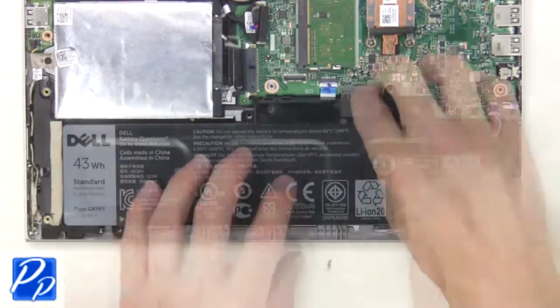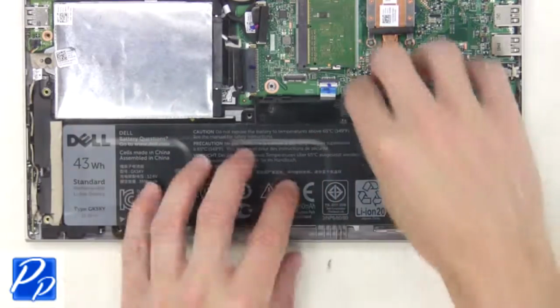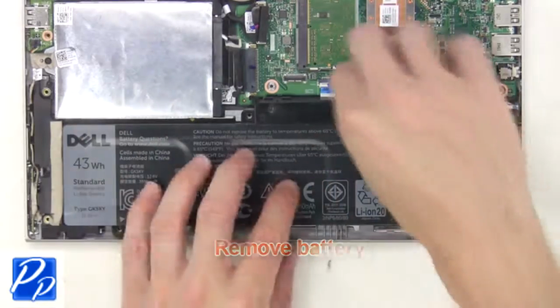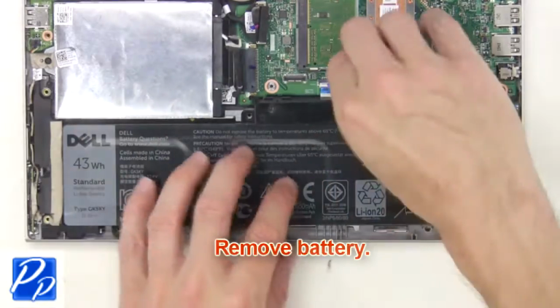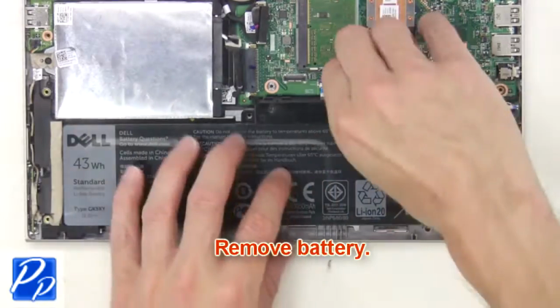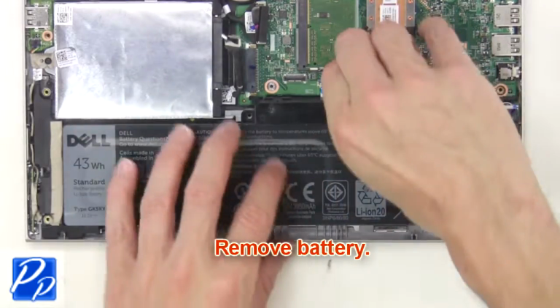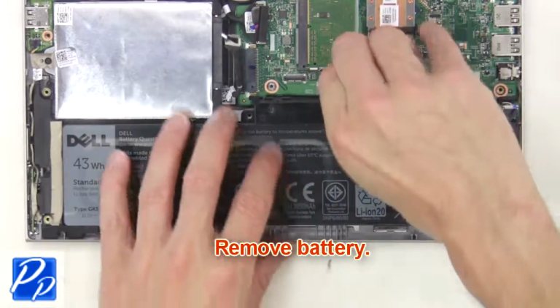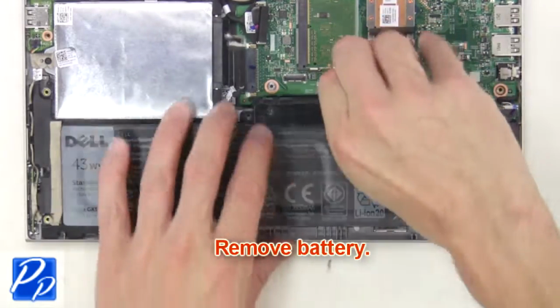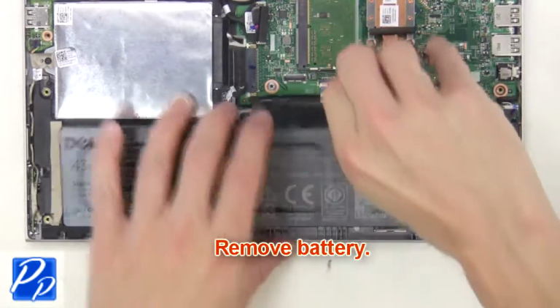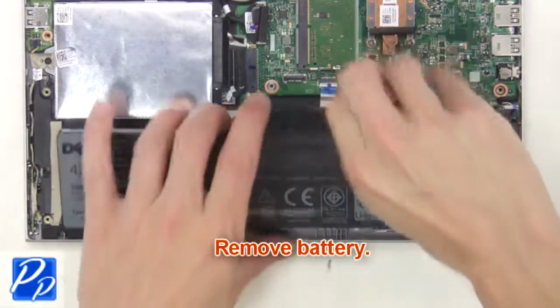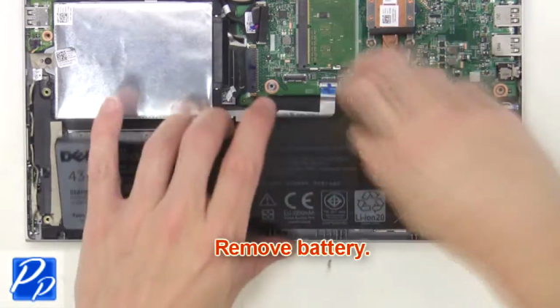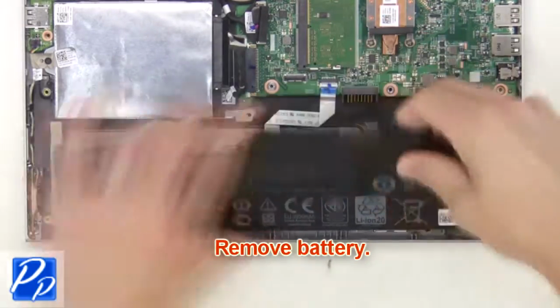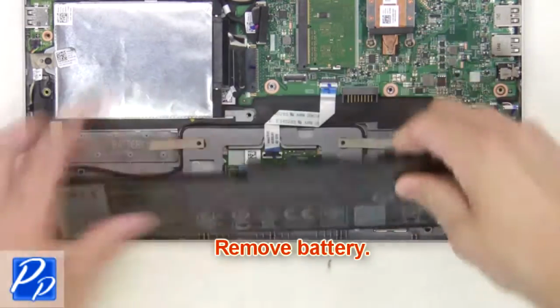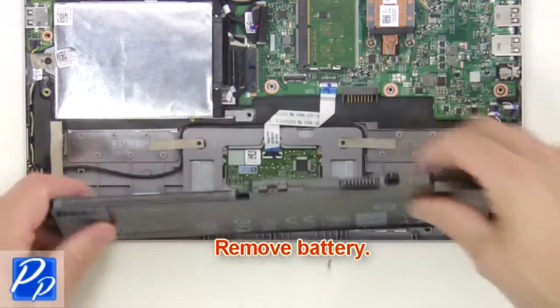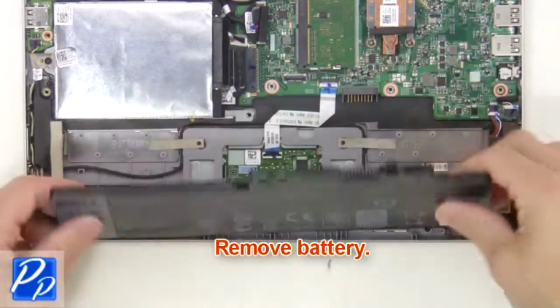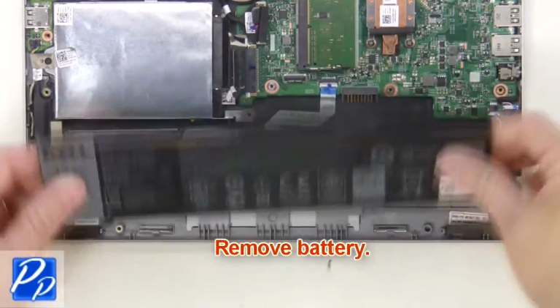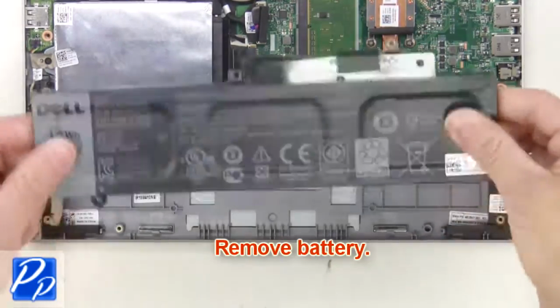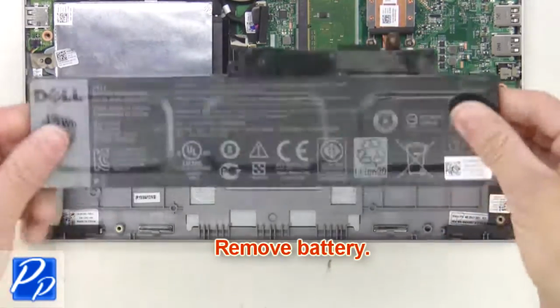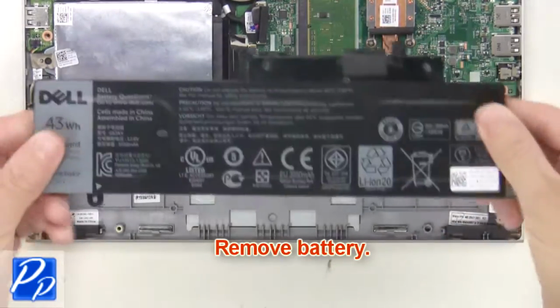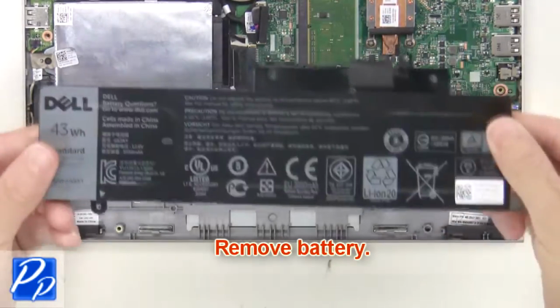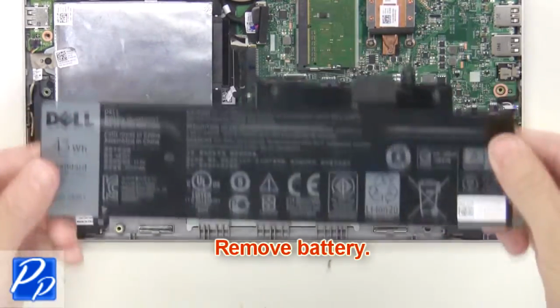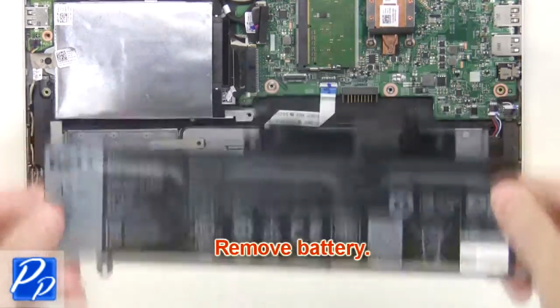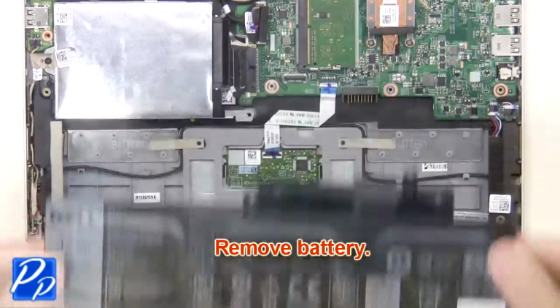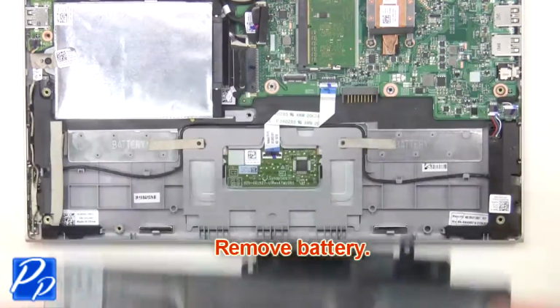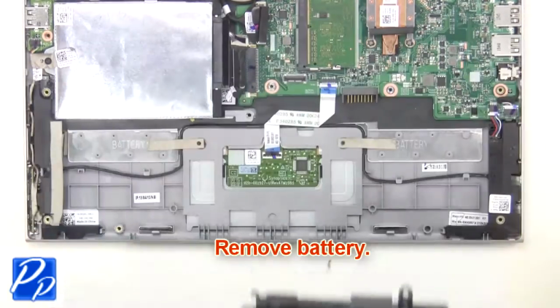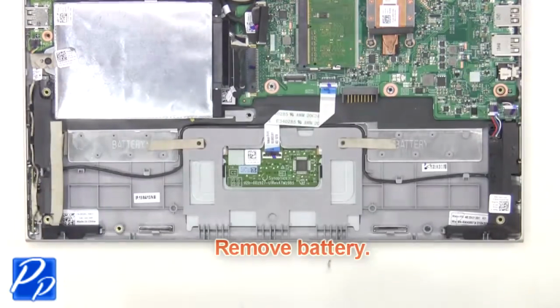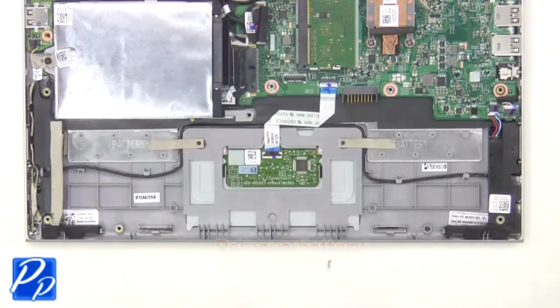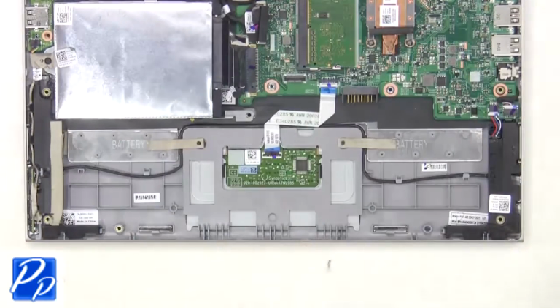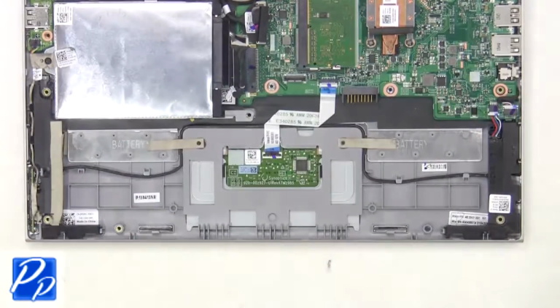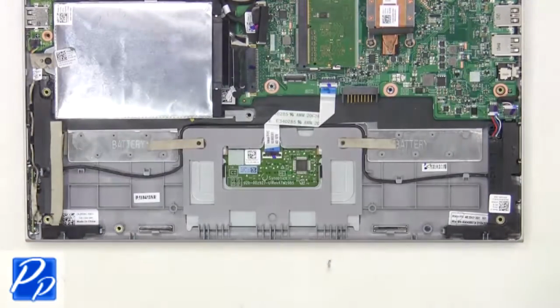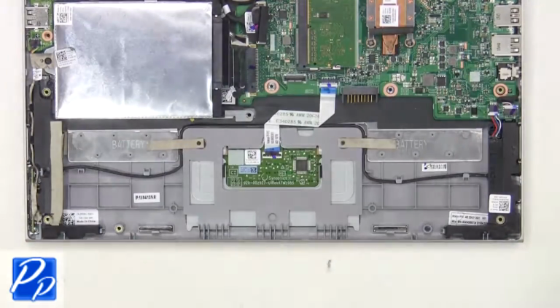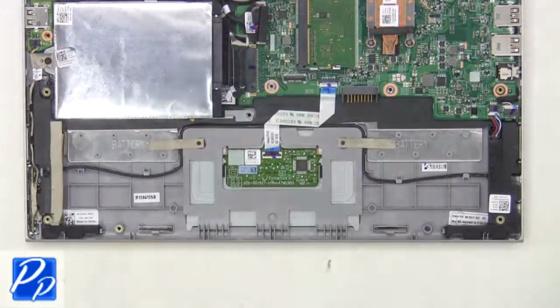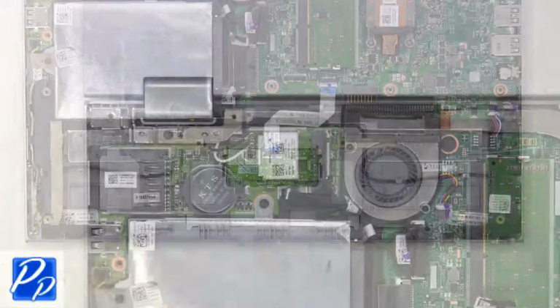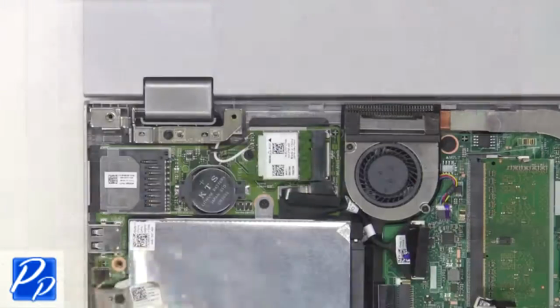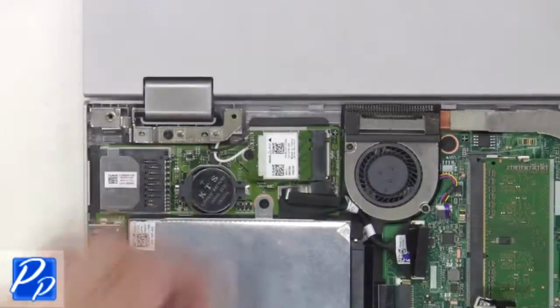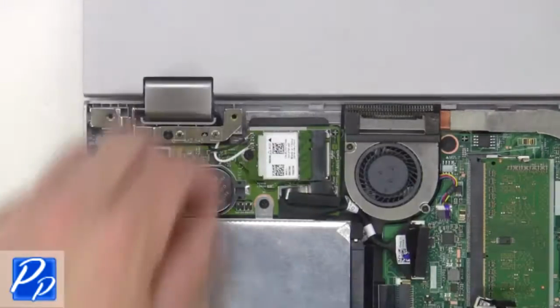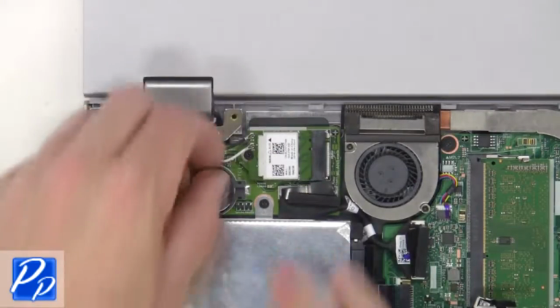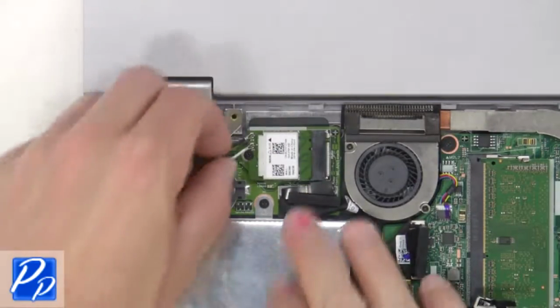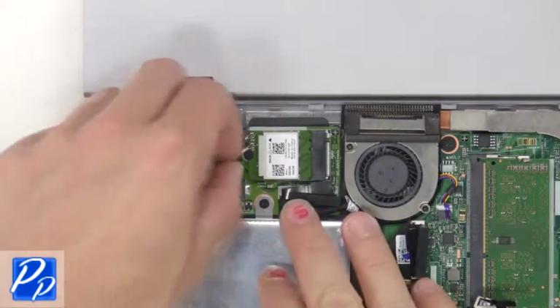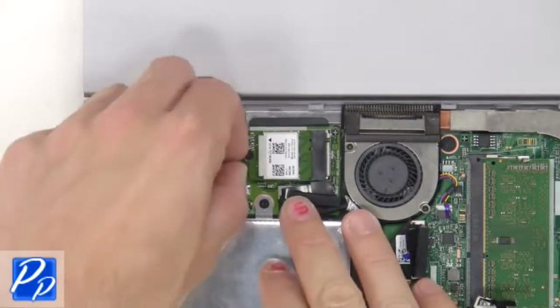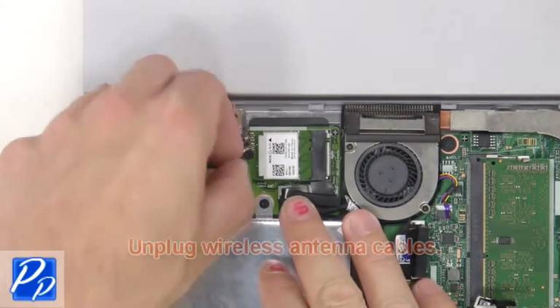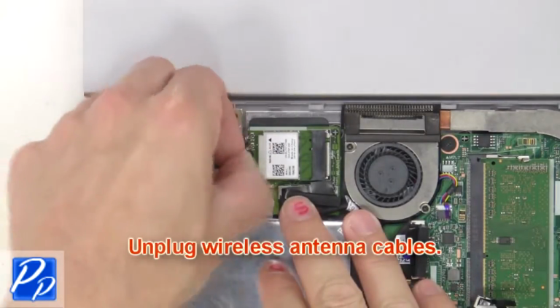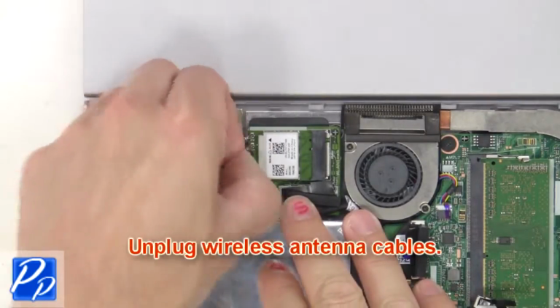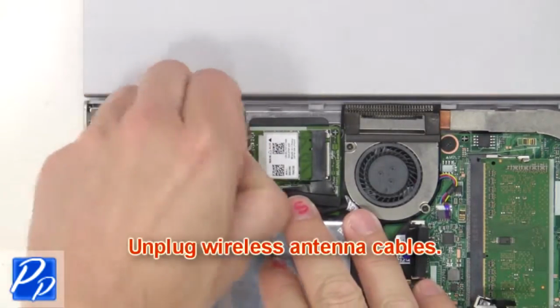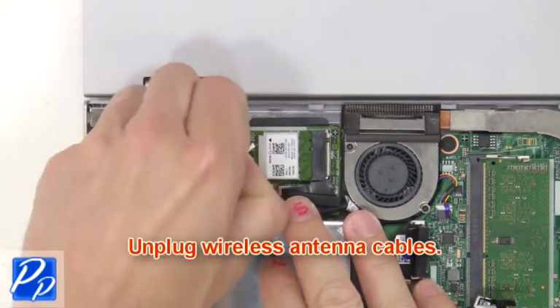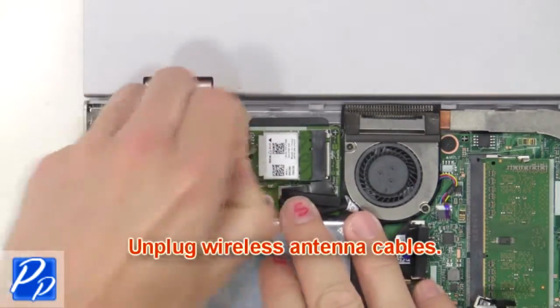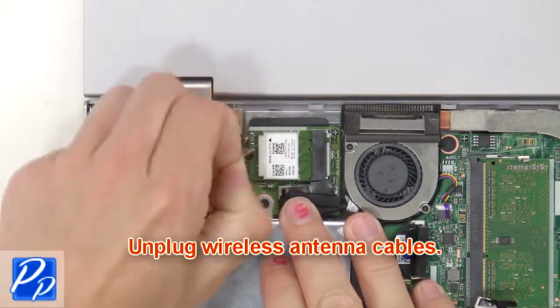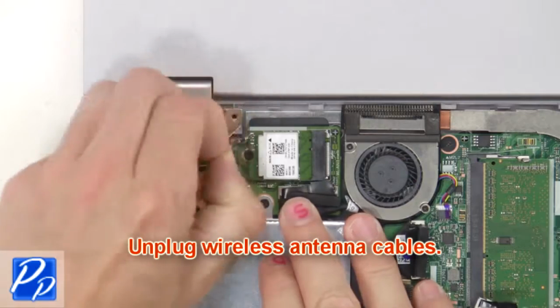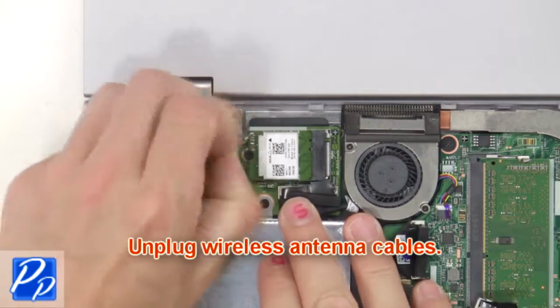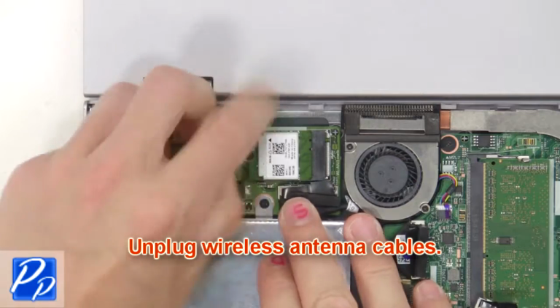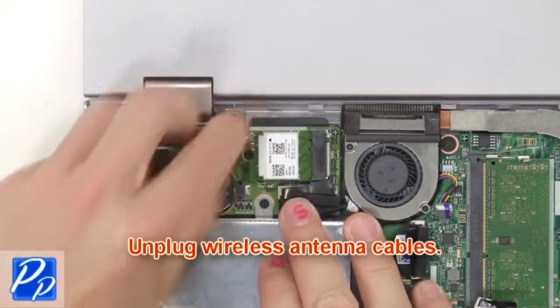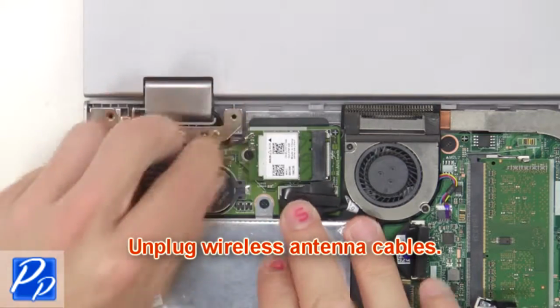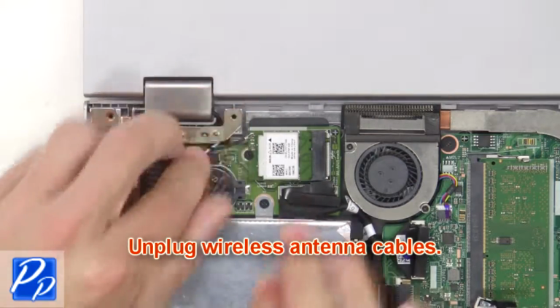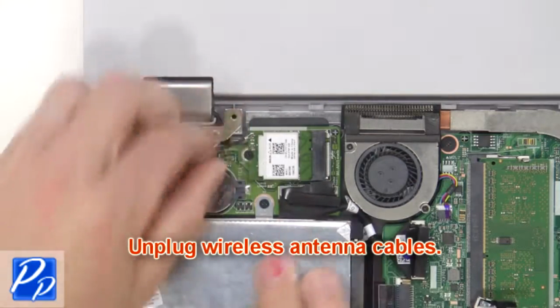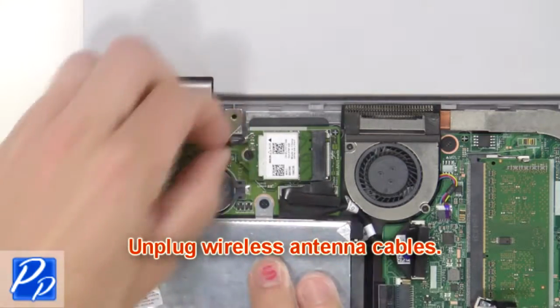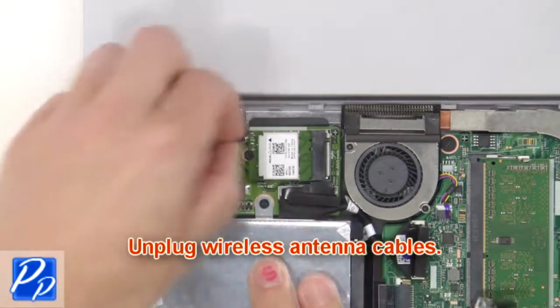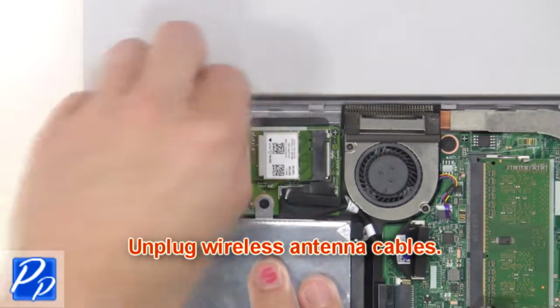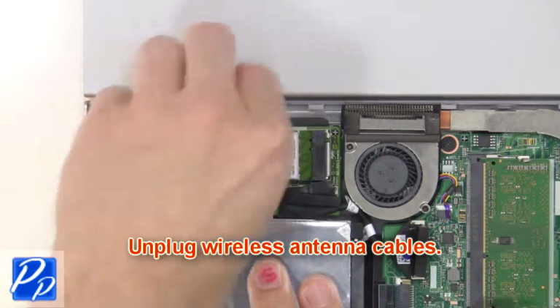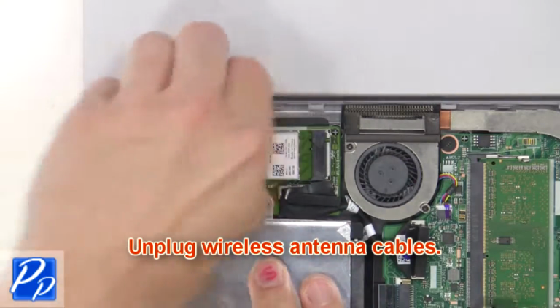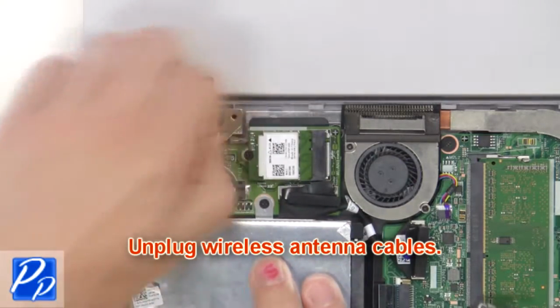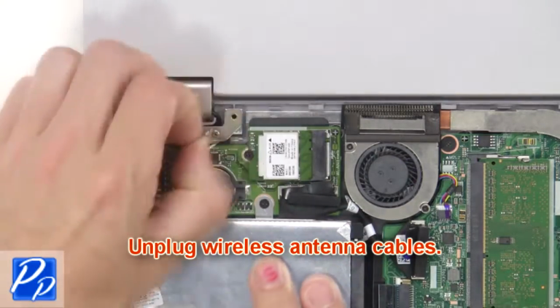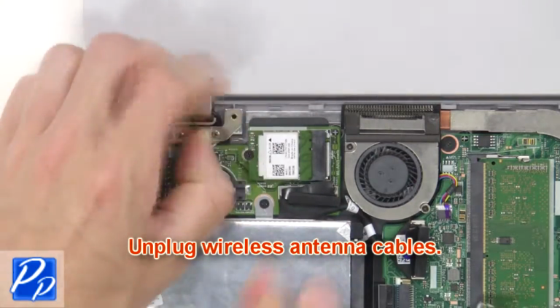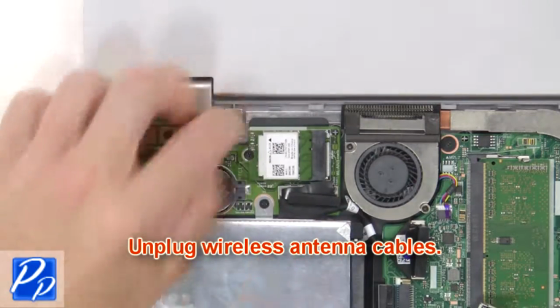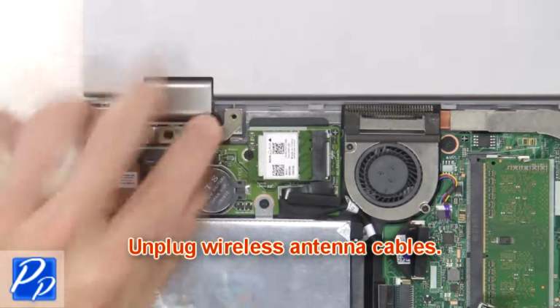Now remove the battery. Now unplug the wireless antenna cables.